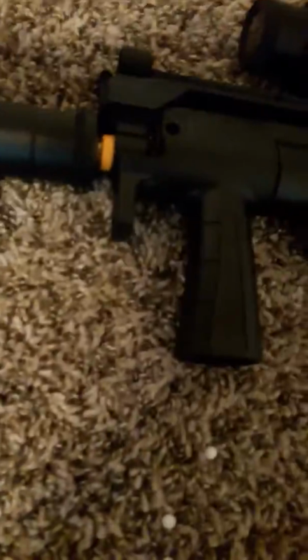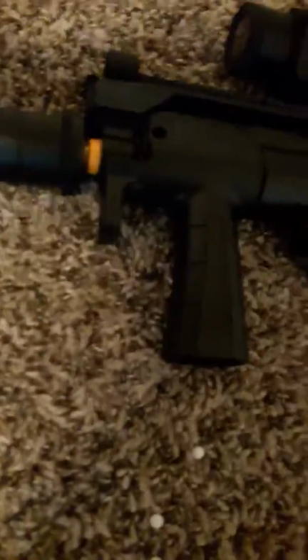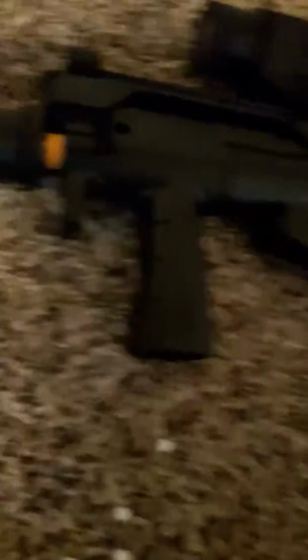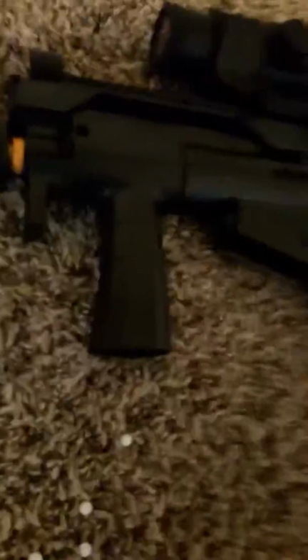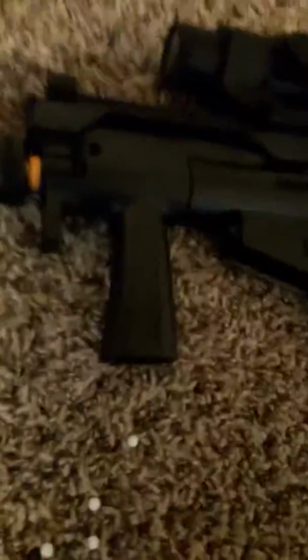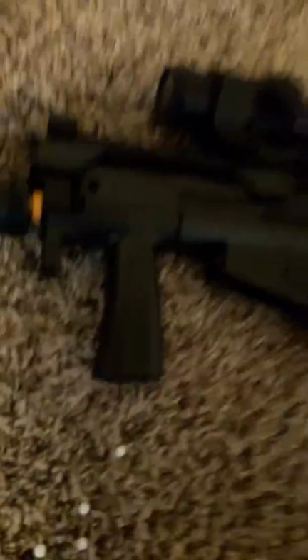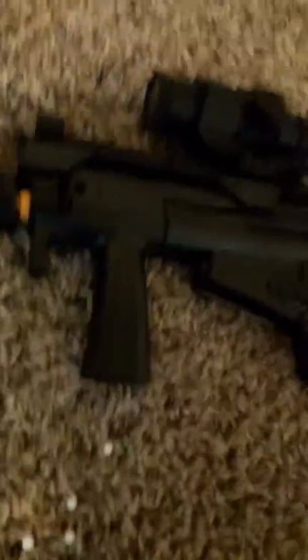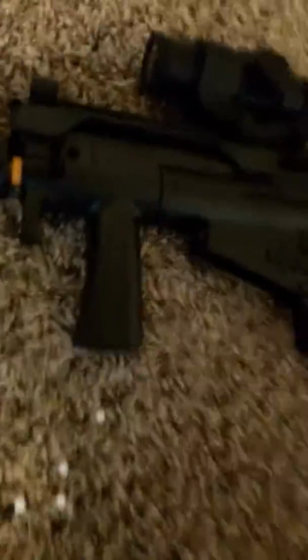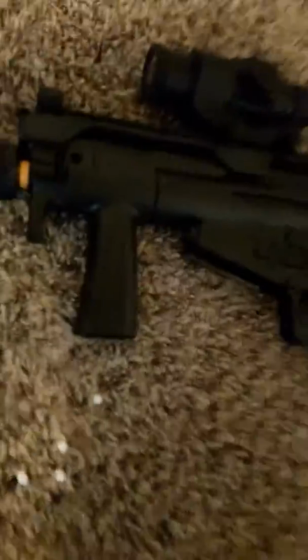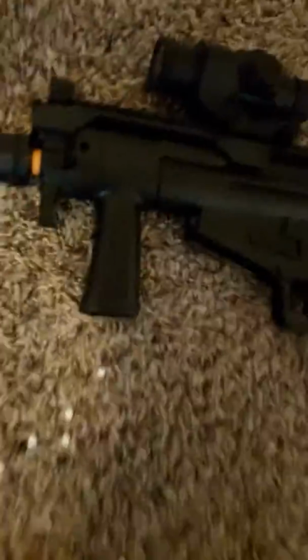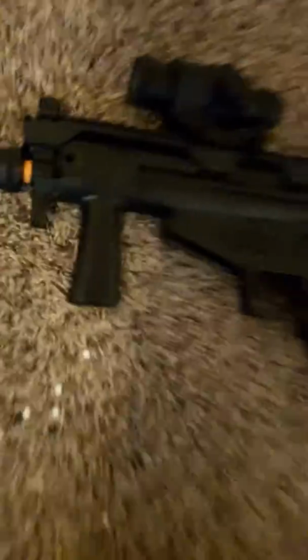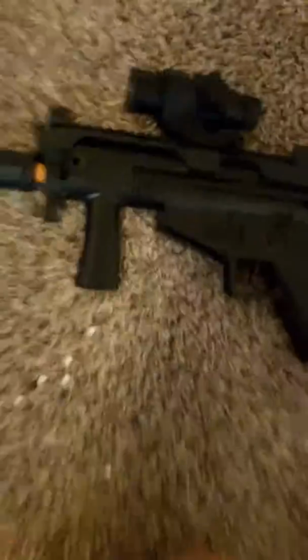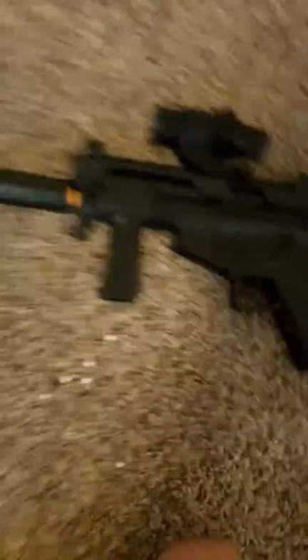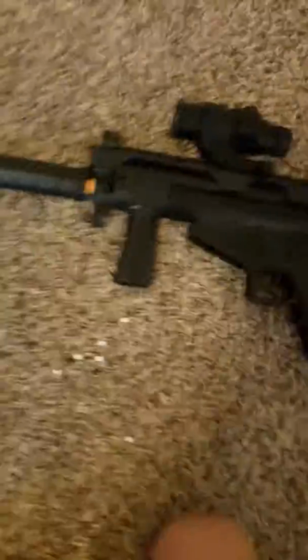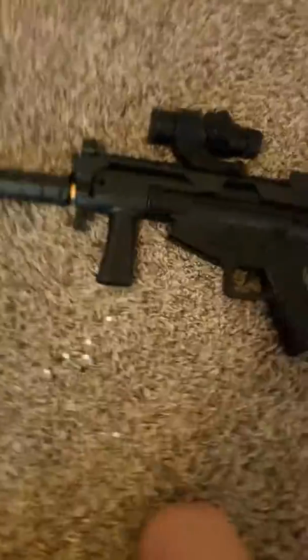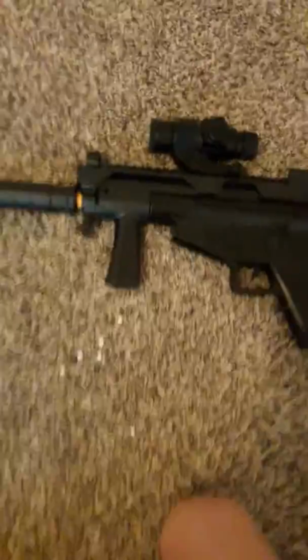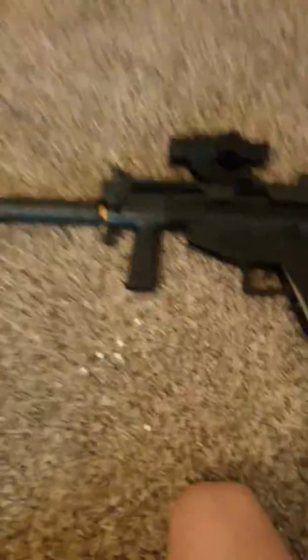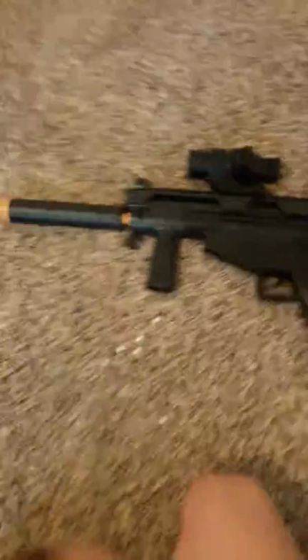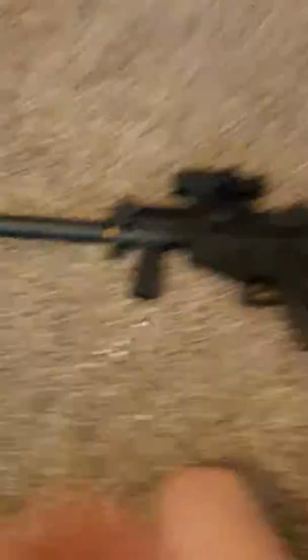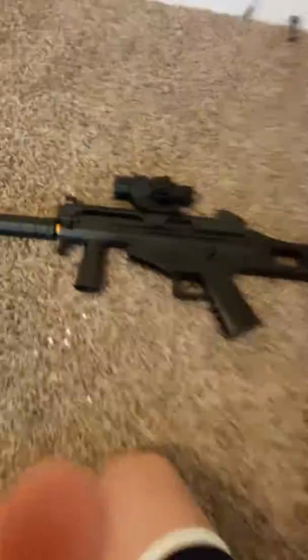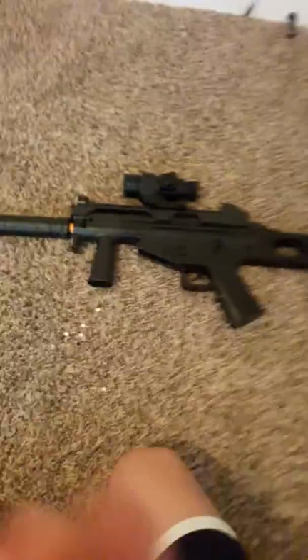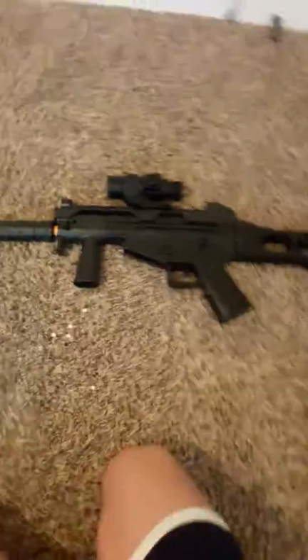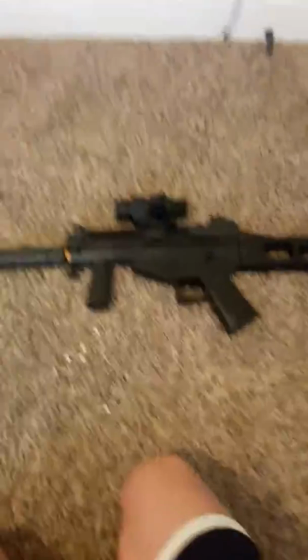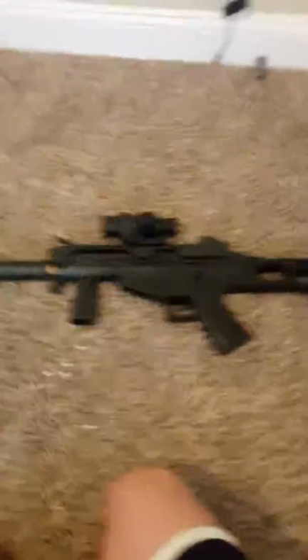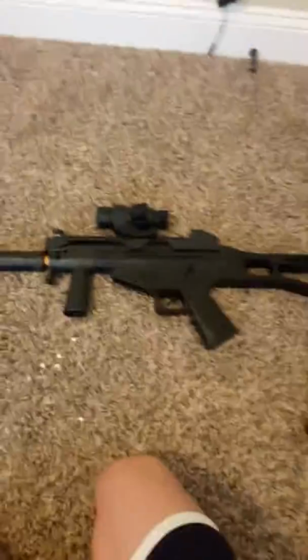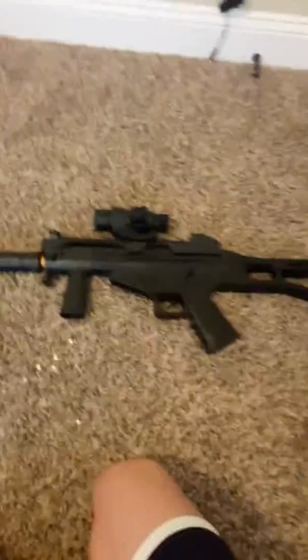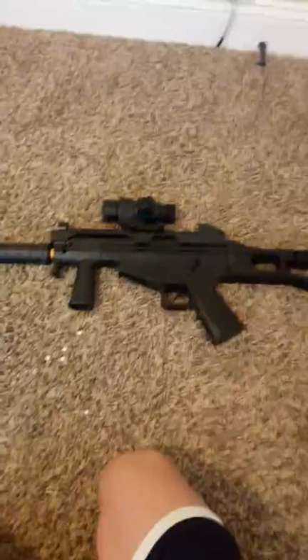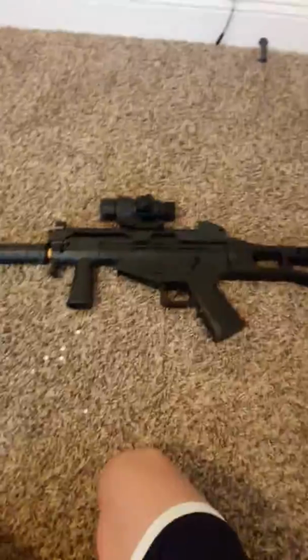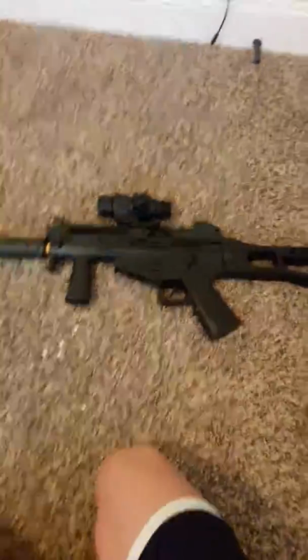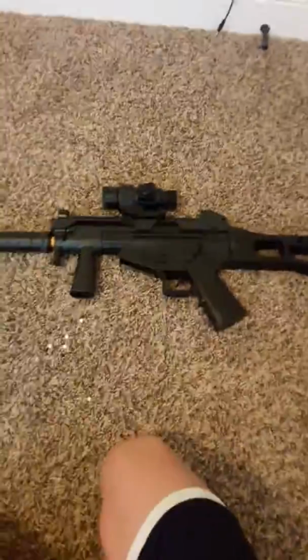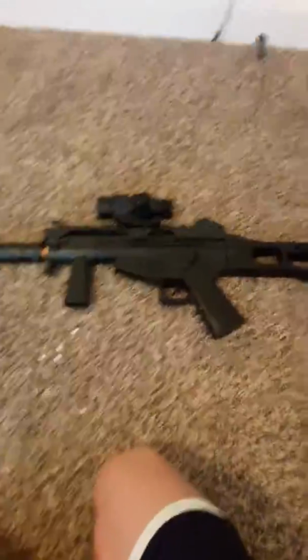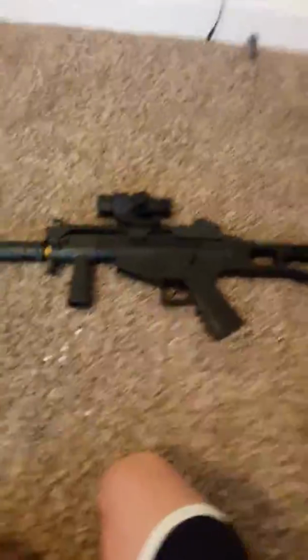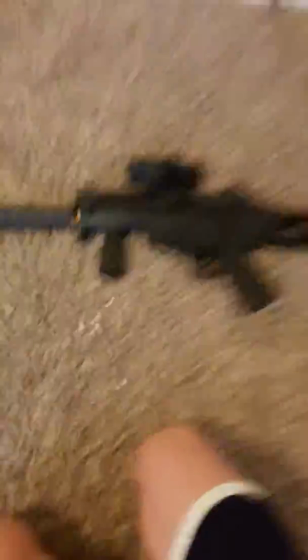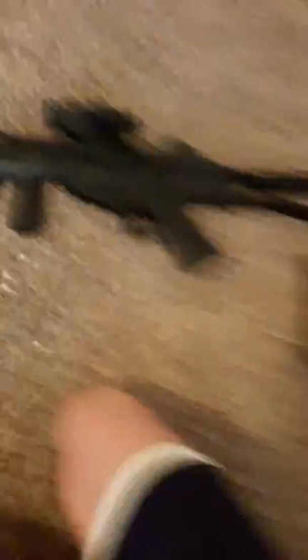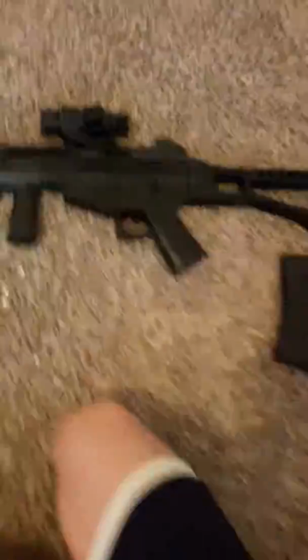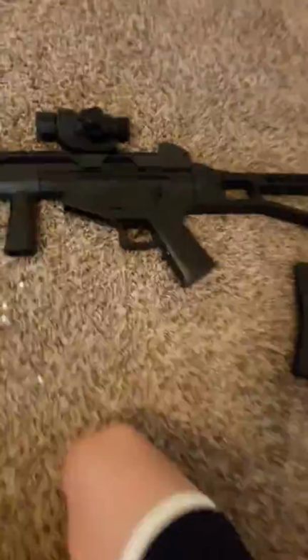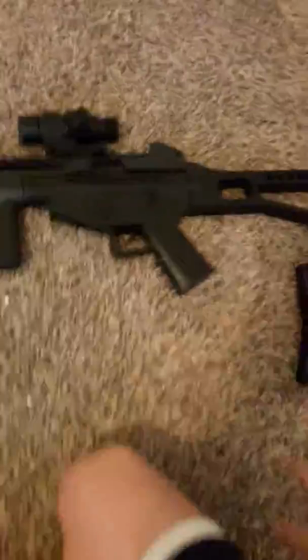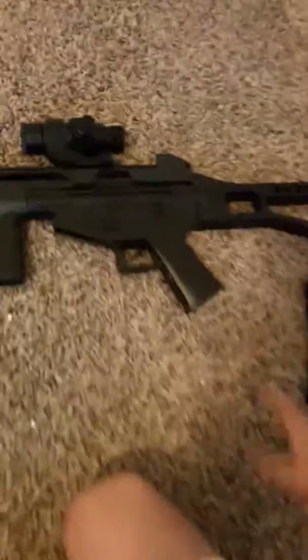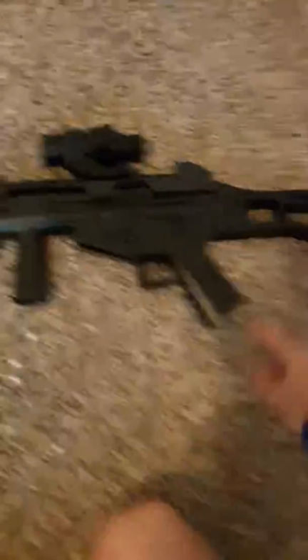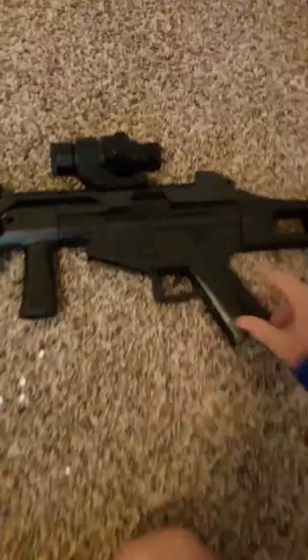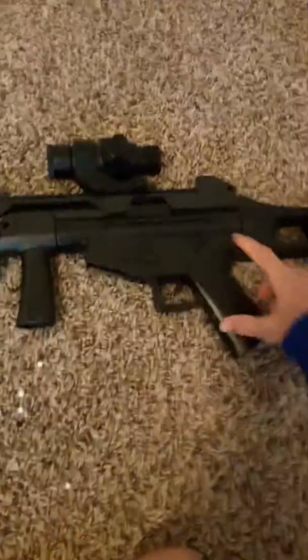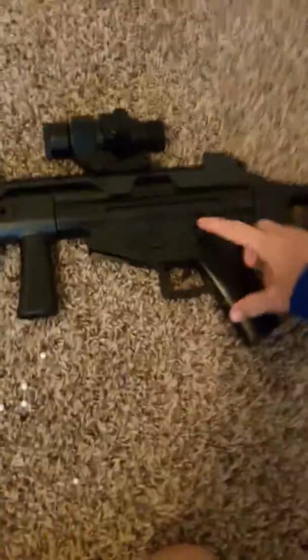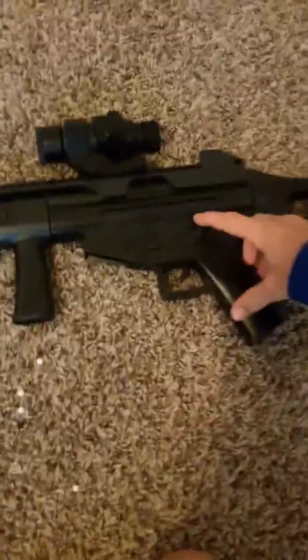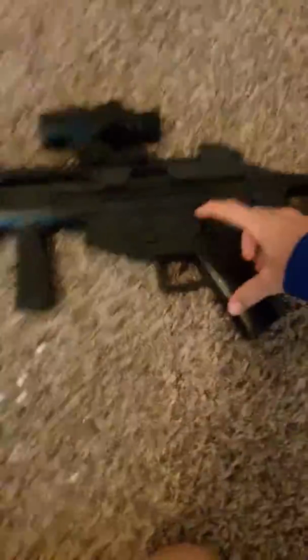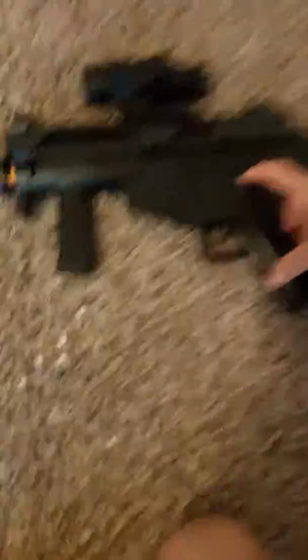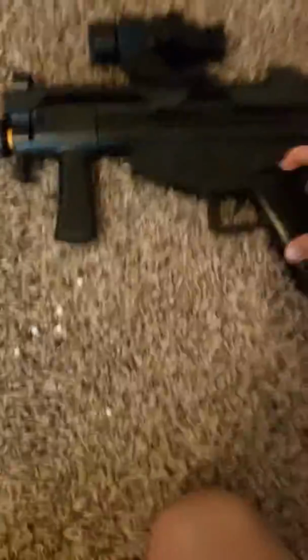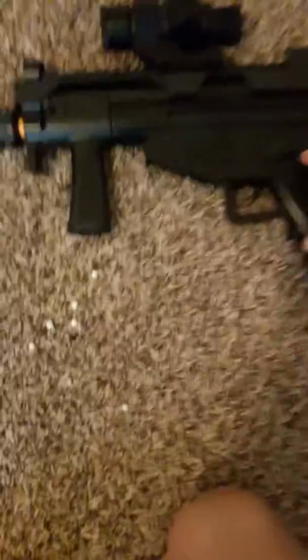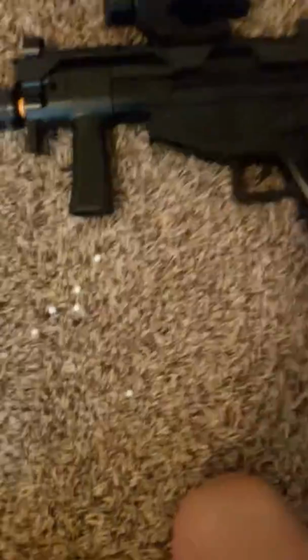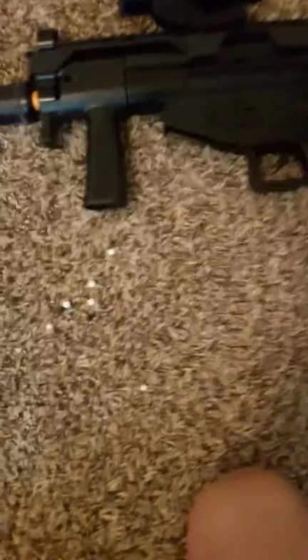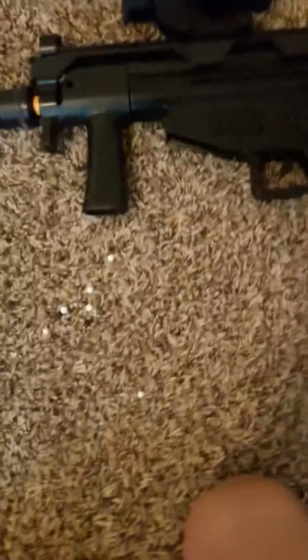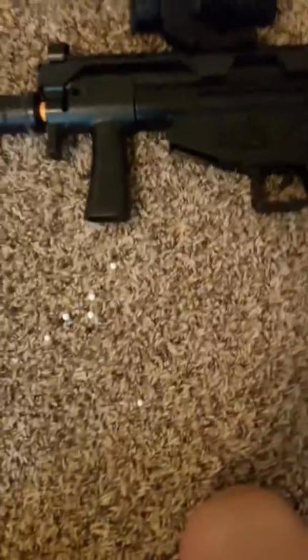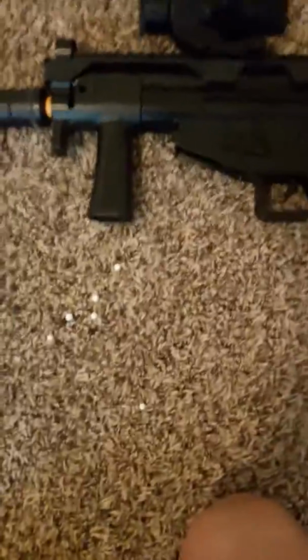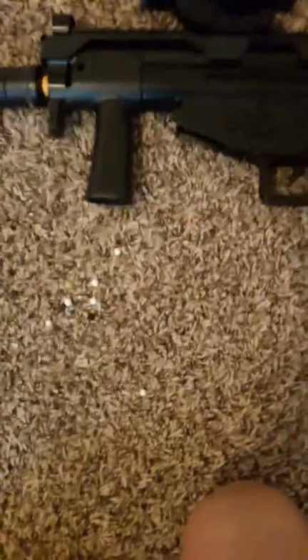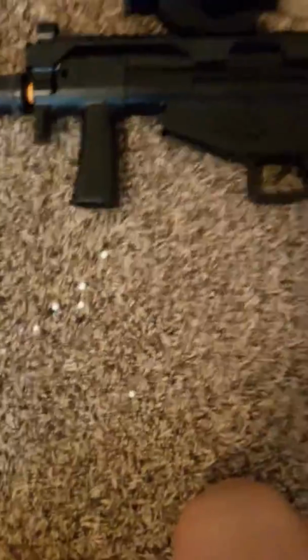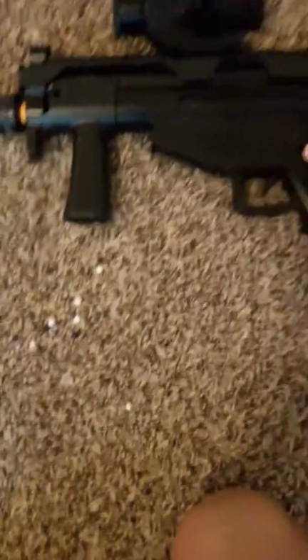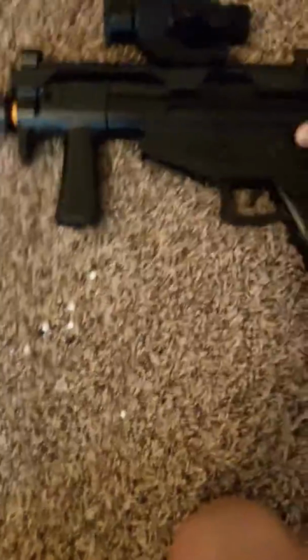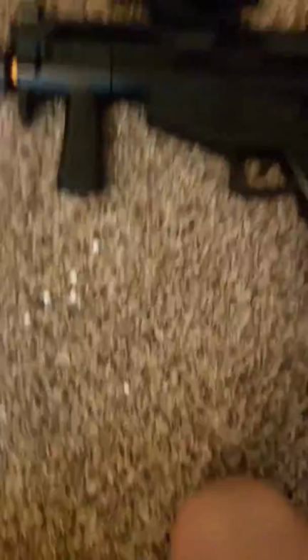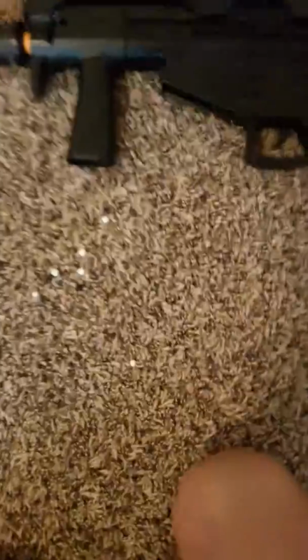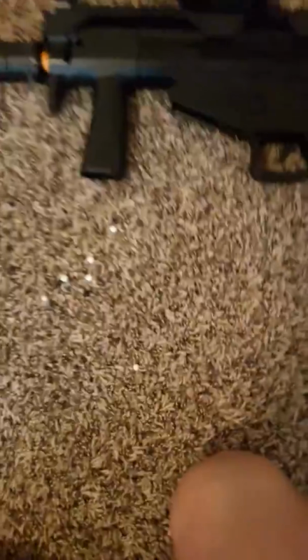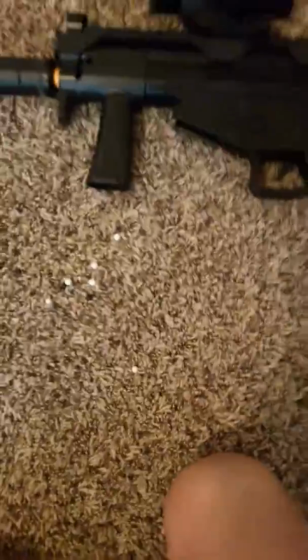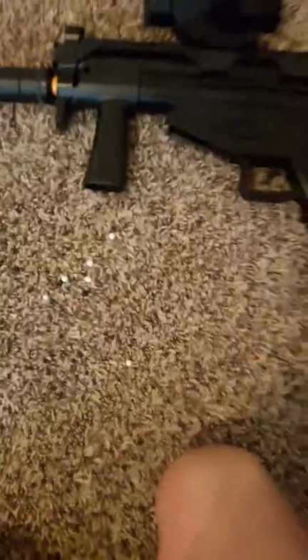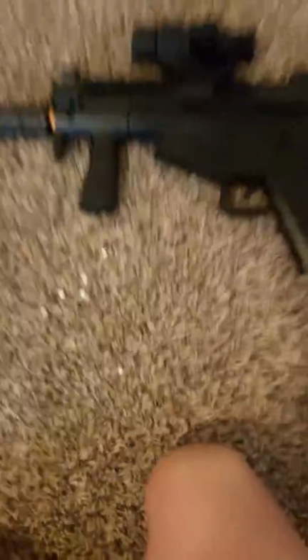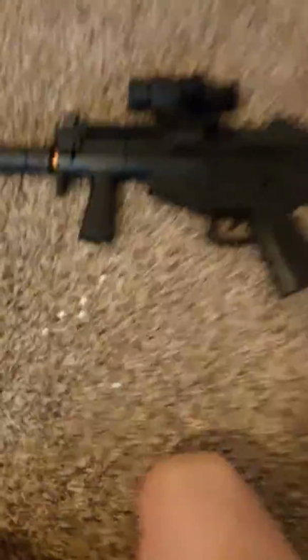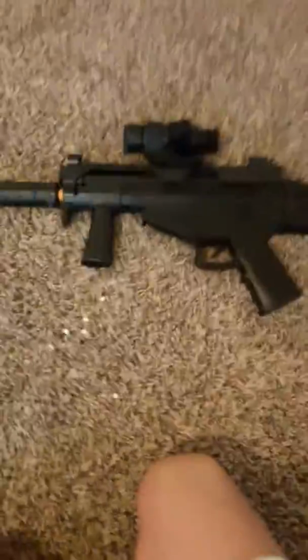So here's the Crossman Pulse R1. You got the safety right here — fire, non-fire.